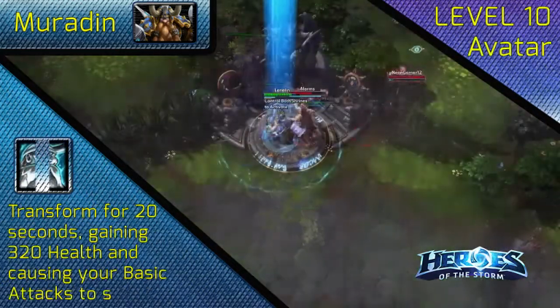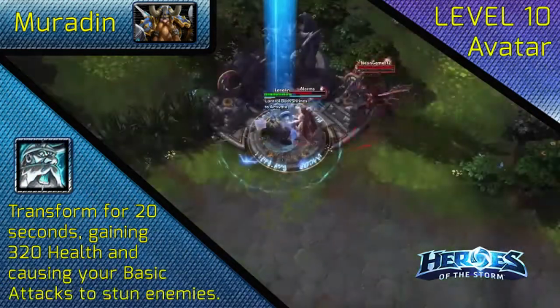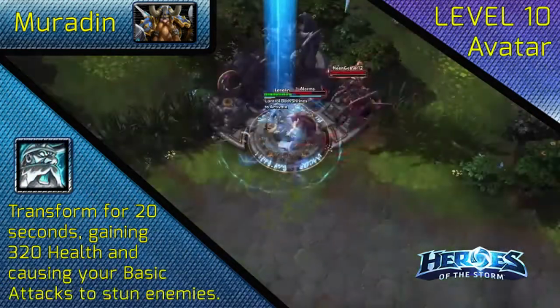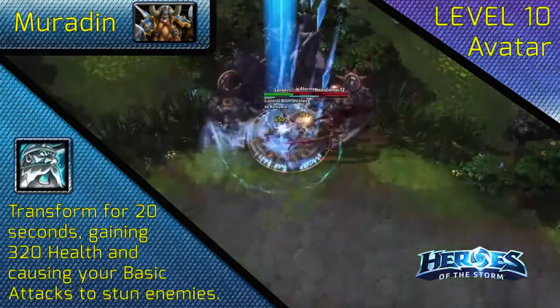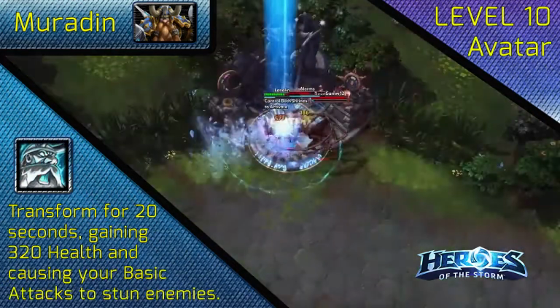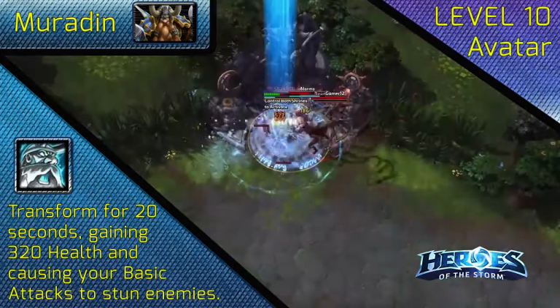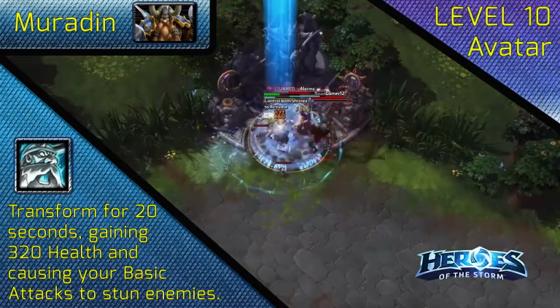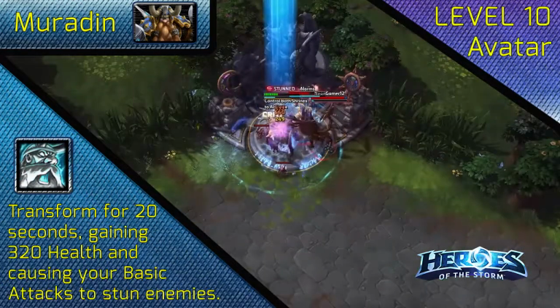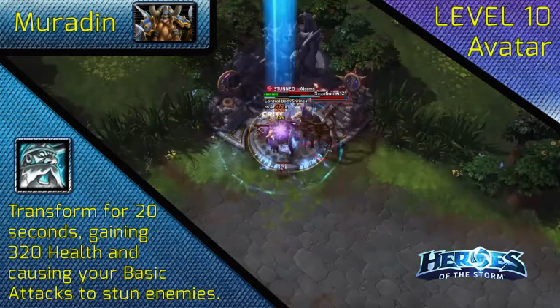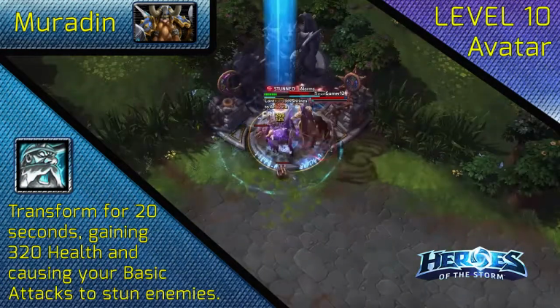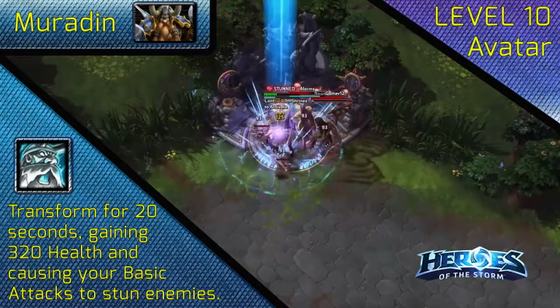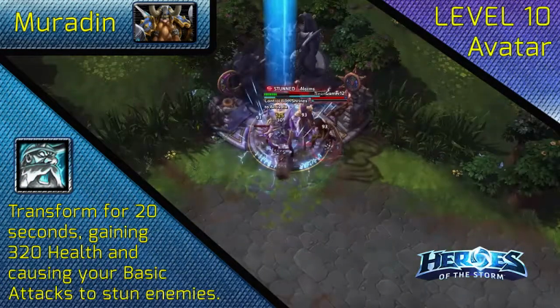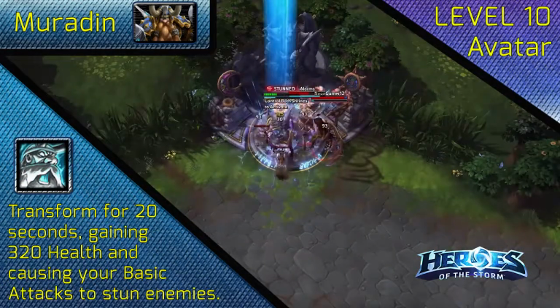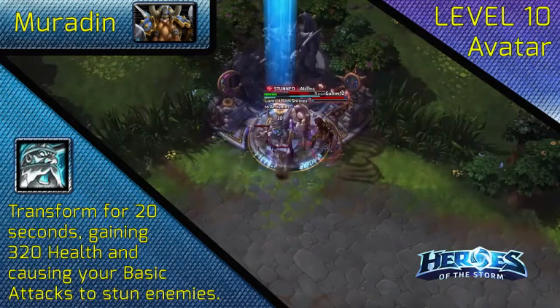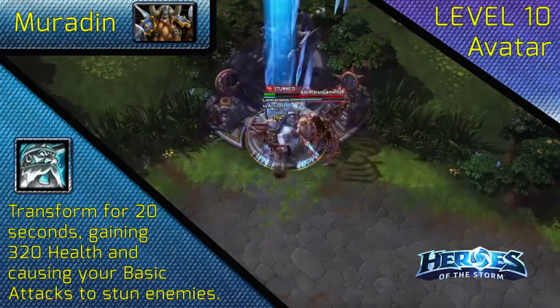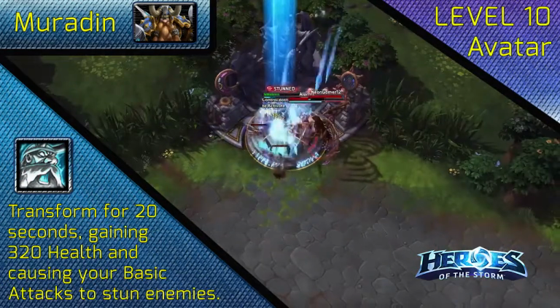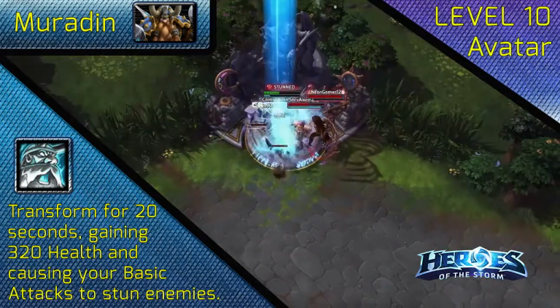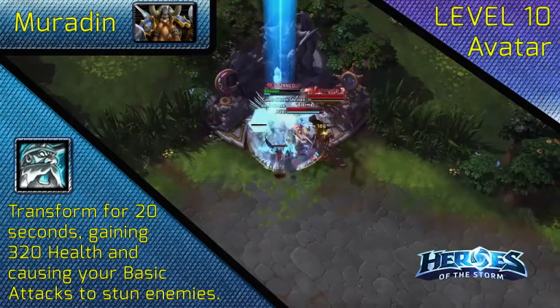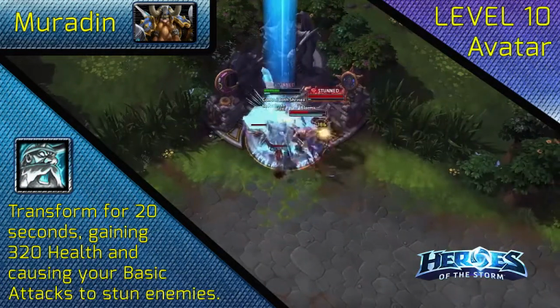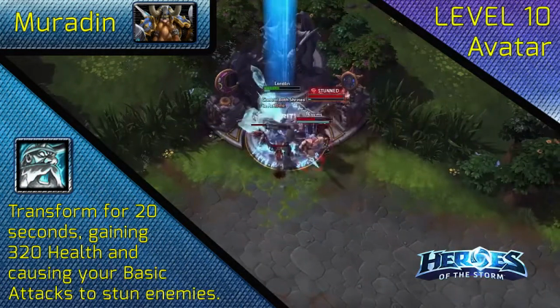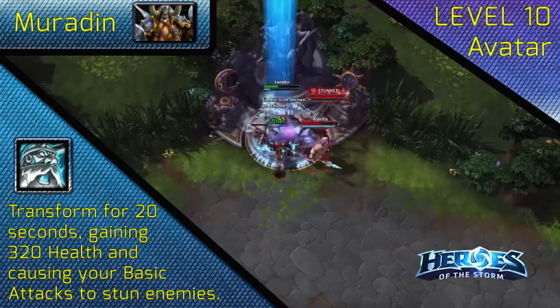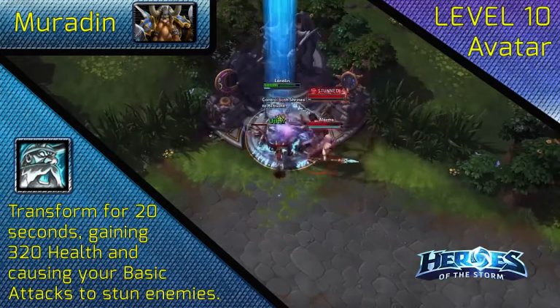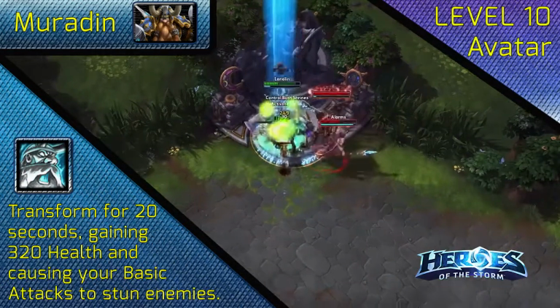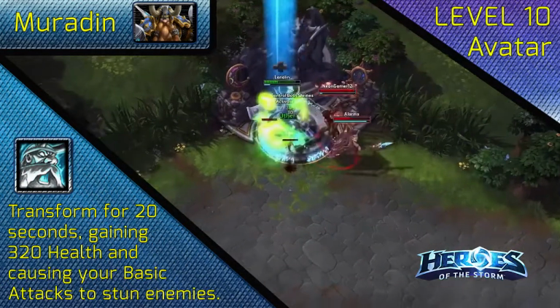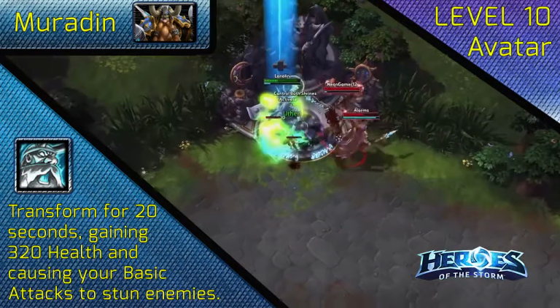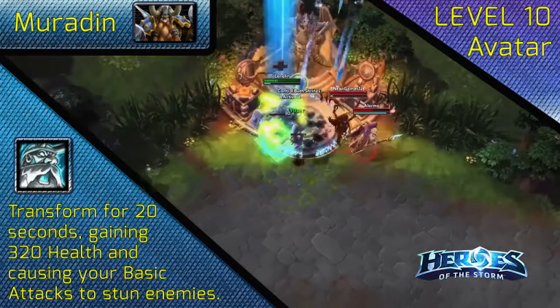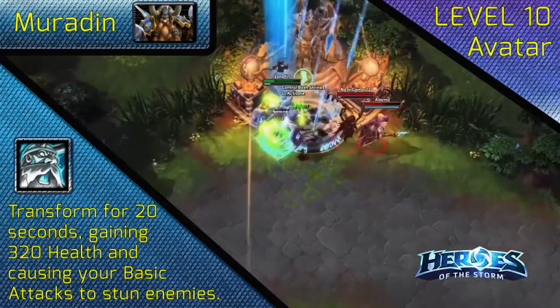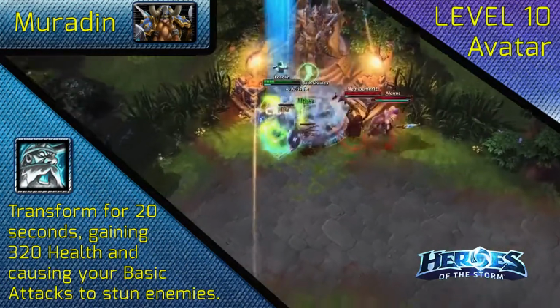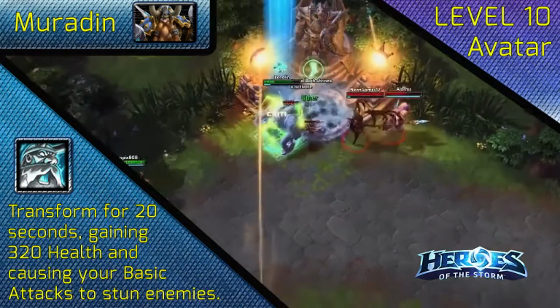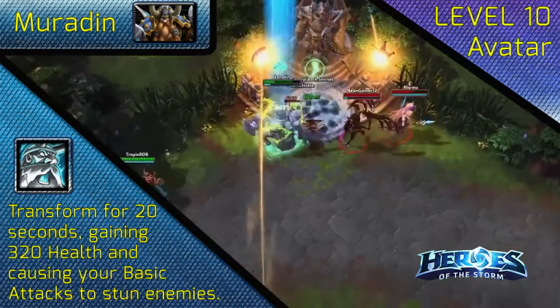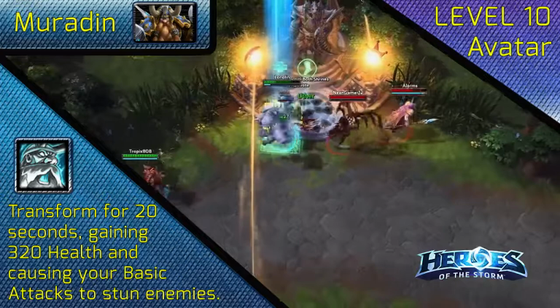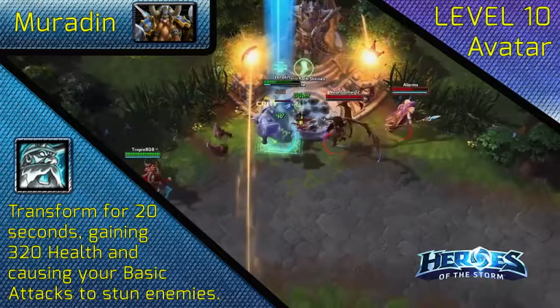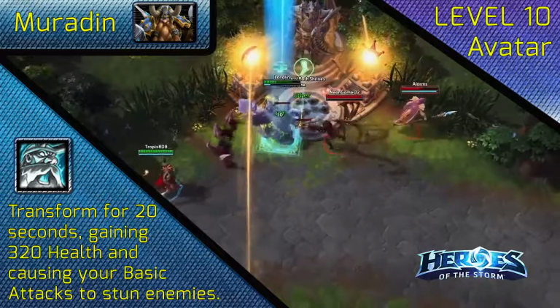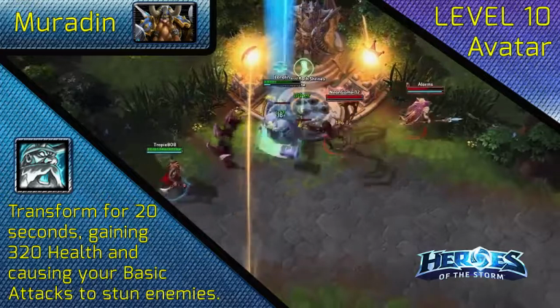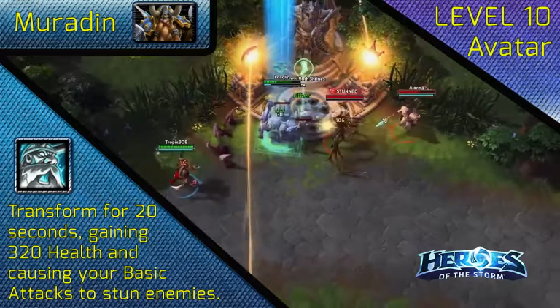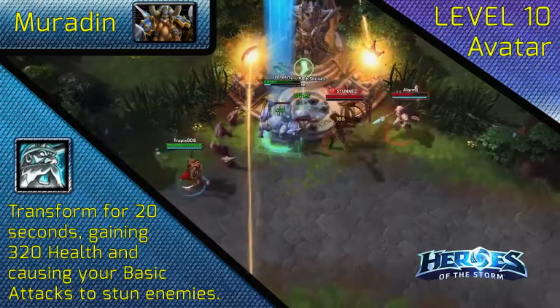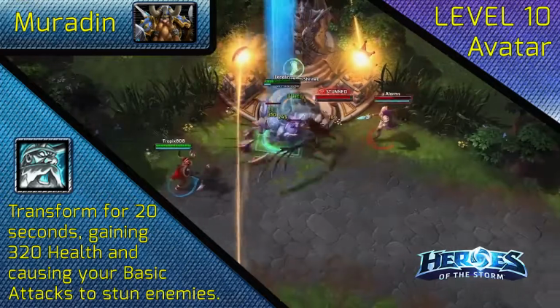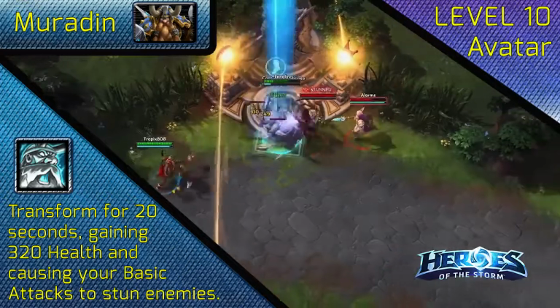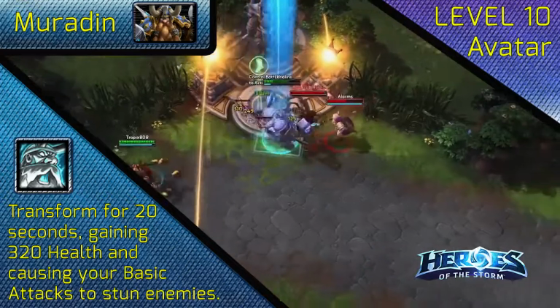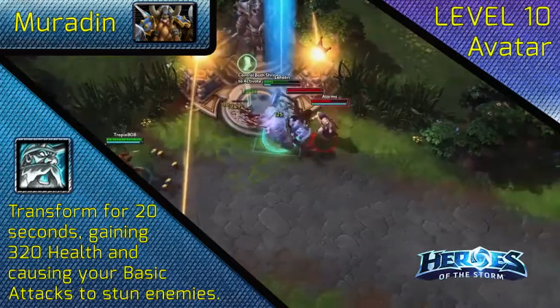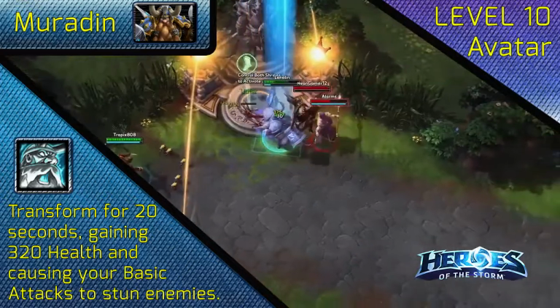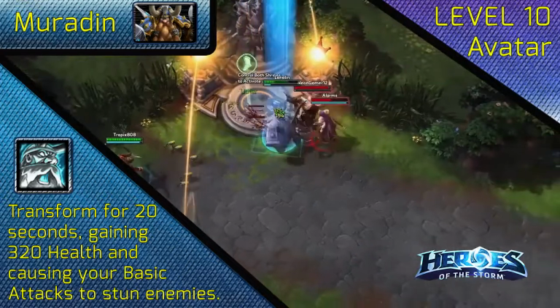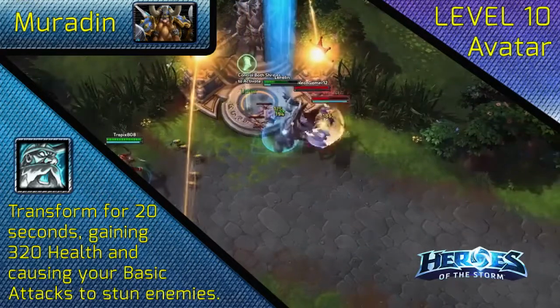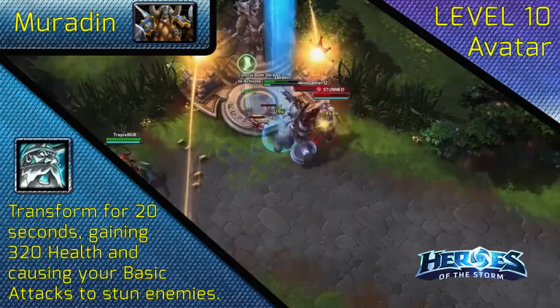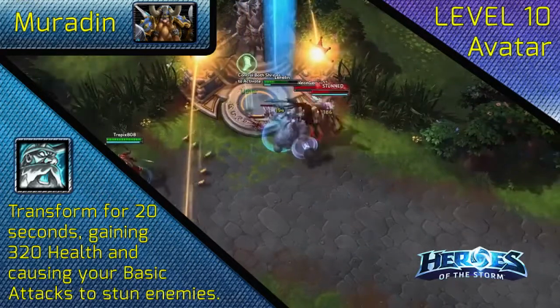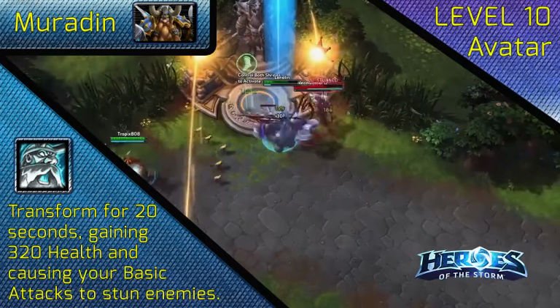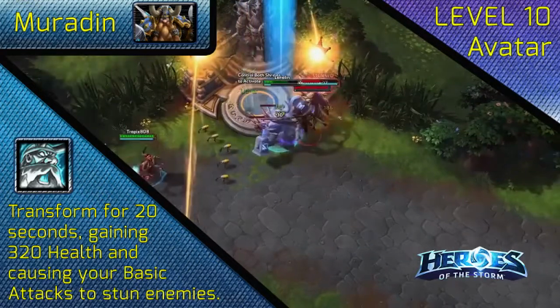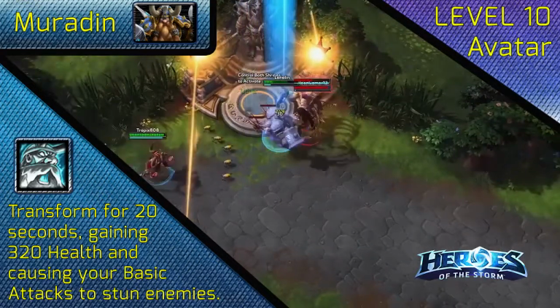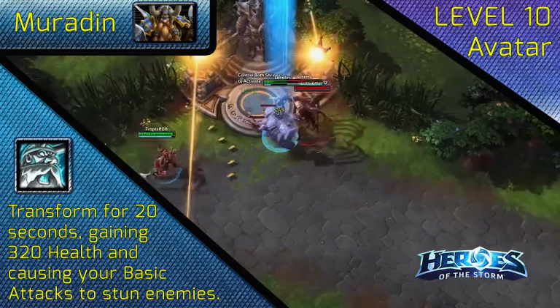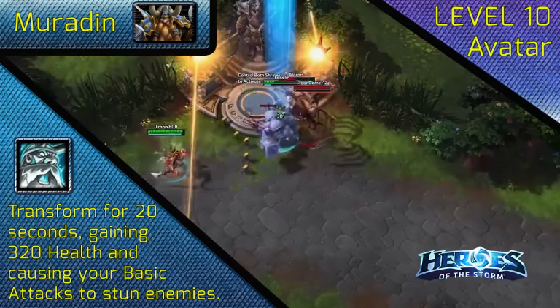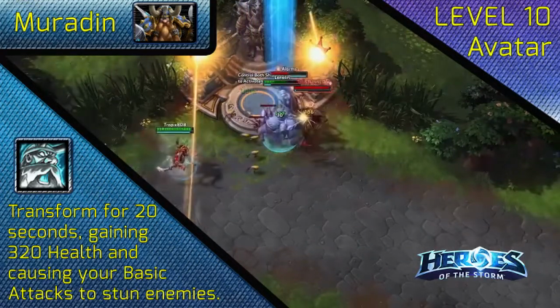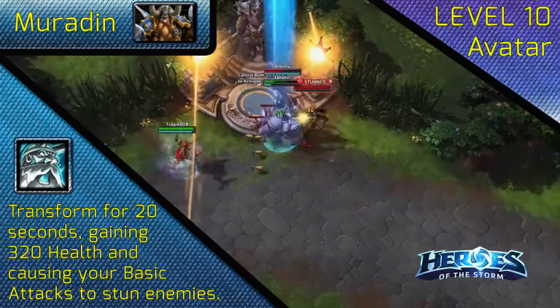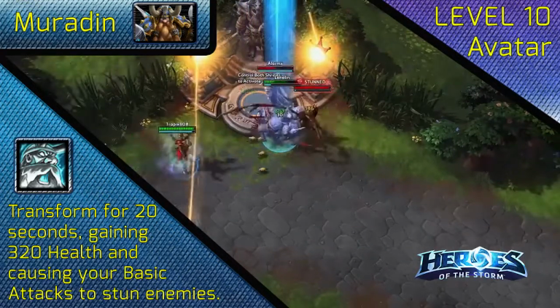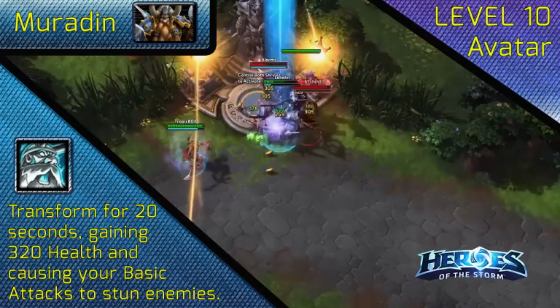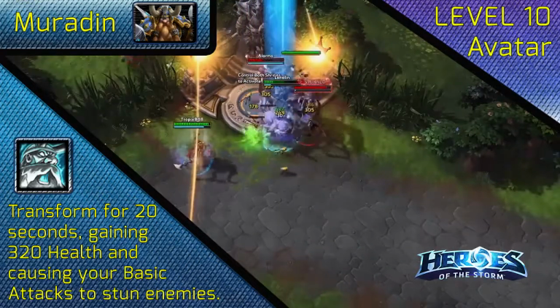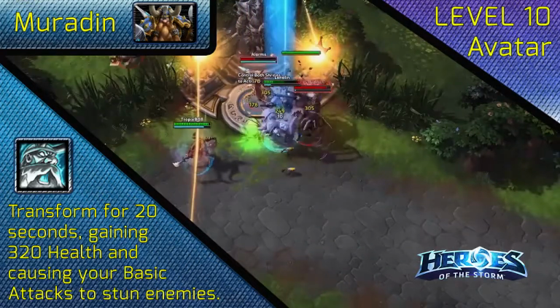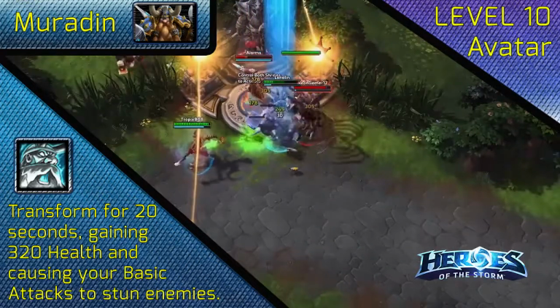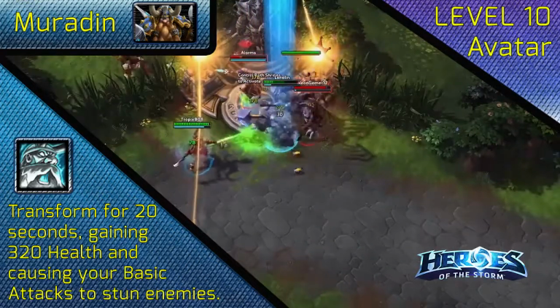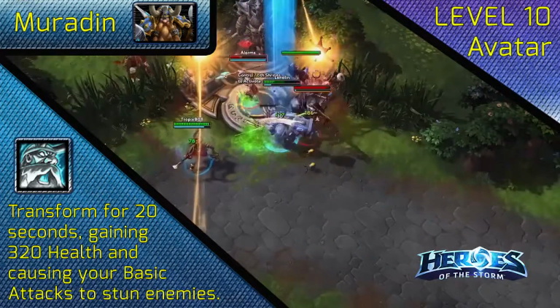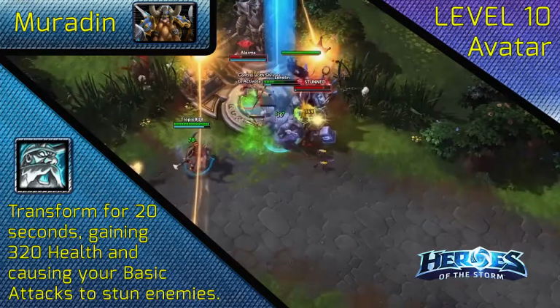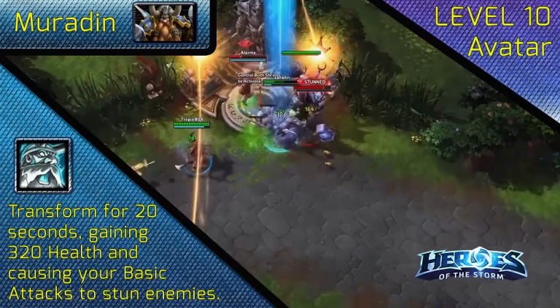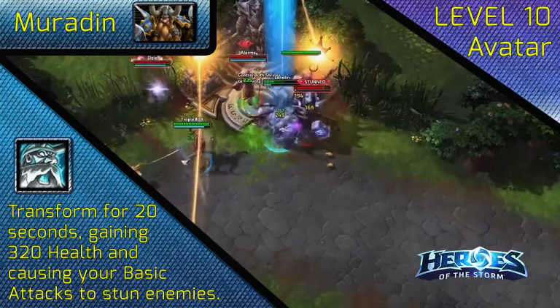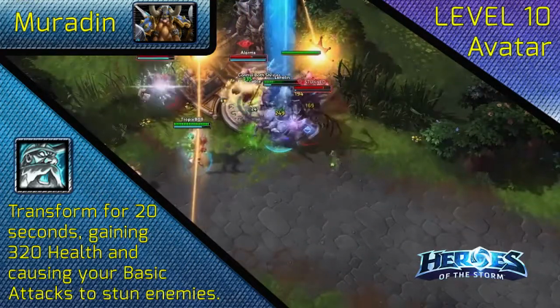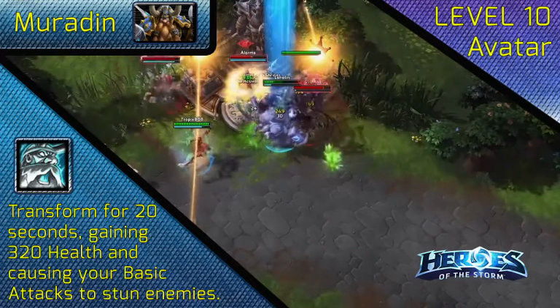At level 10, choose Avatar. After becoming a massive unstoppable force with a ton of health and CC, you can tank almost anything.